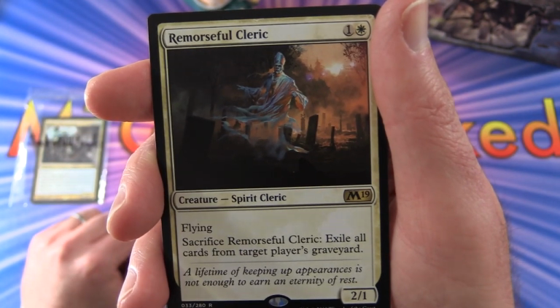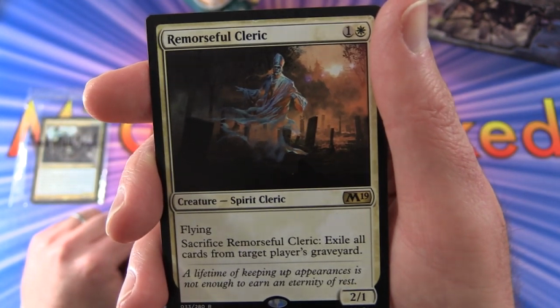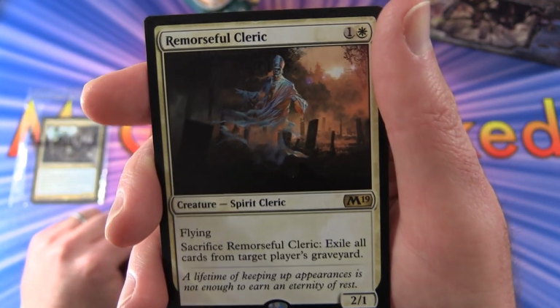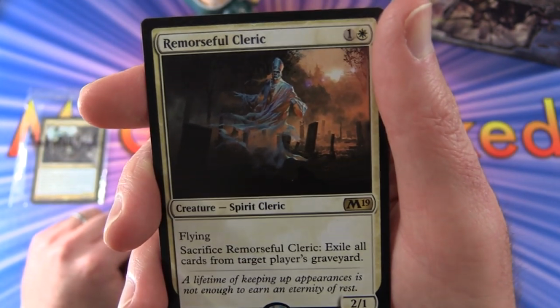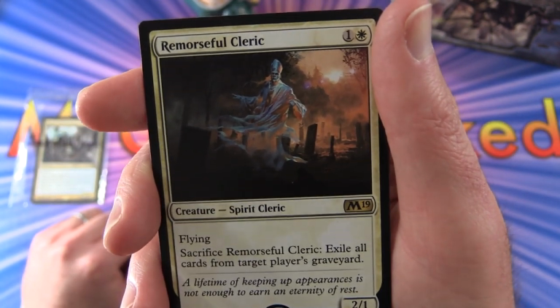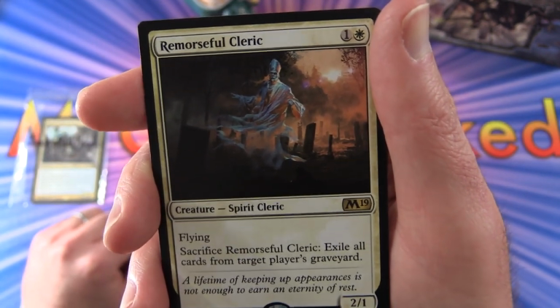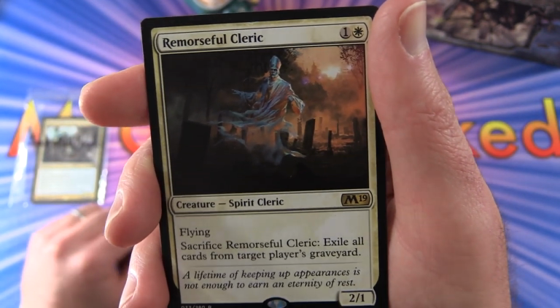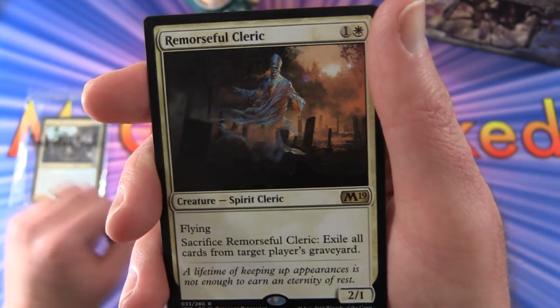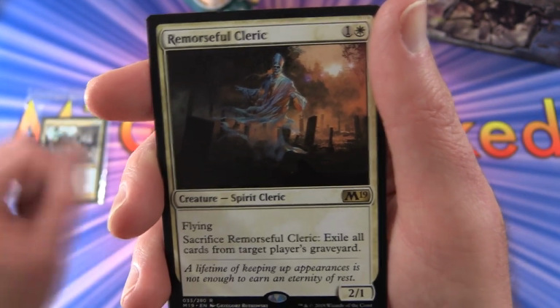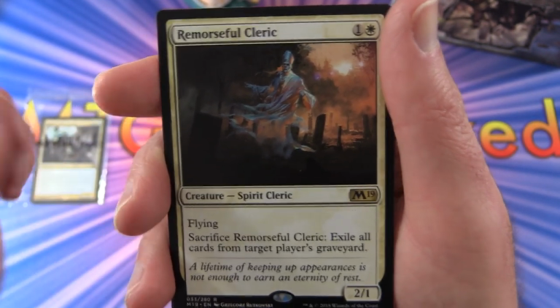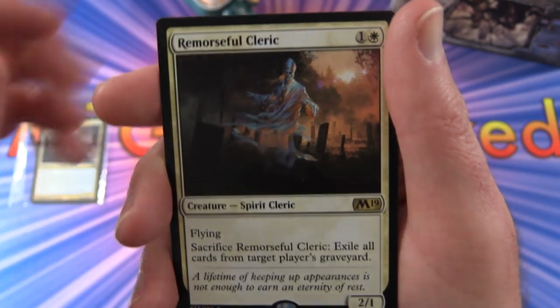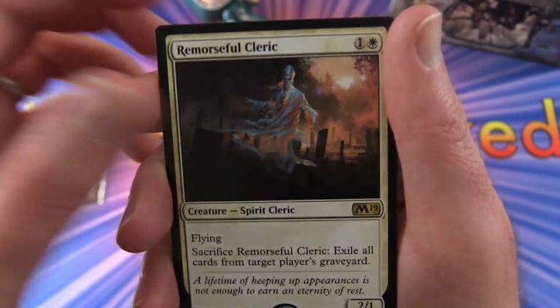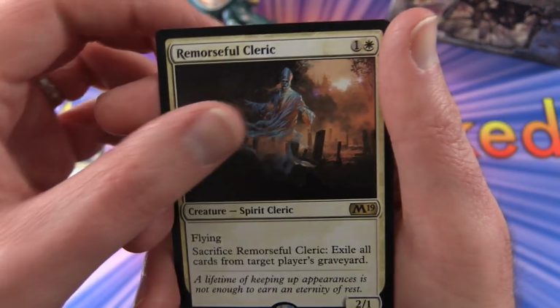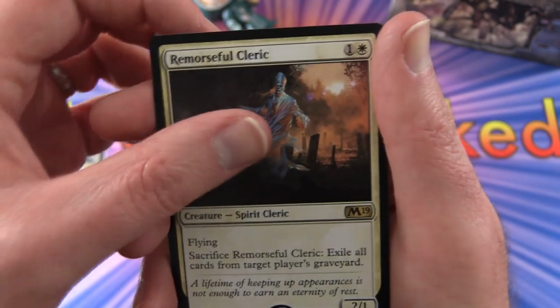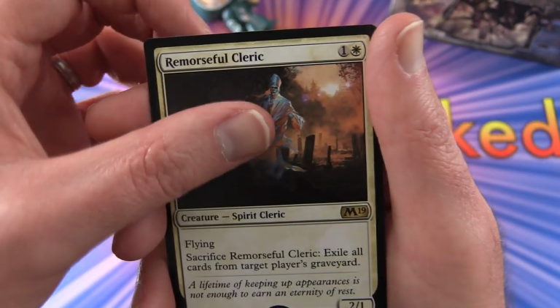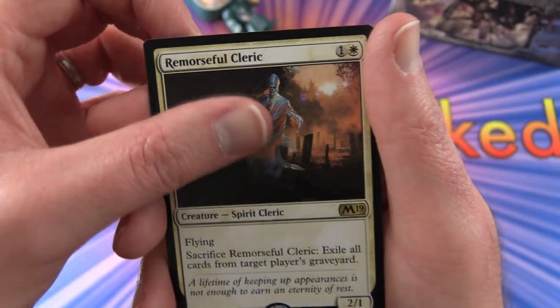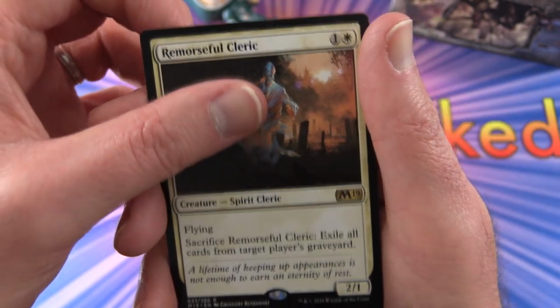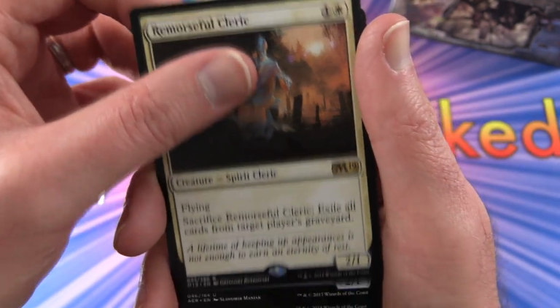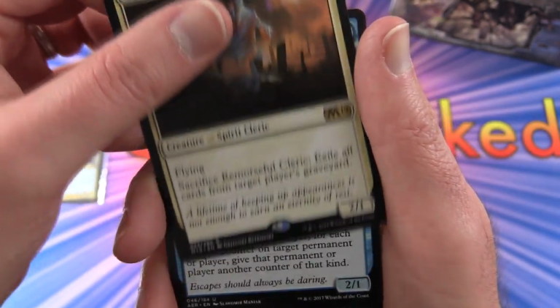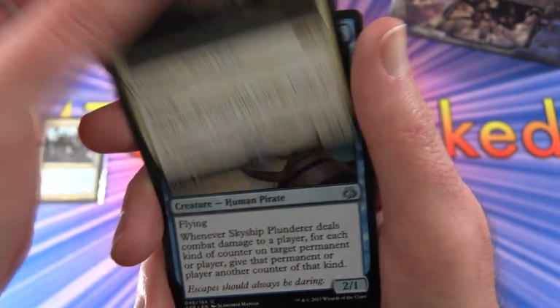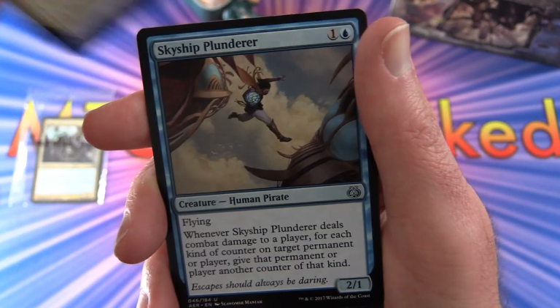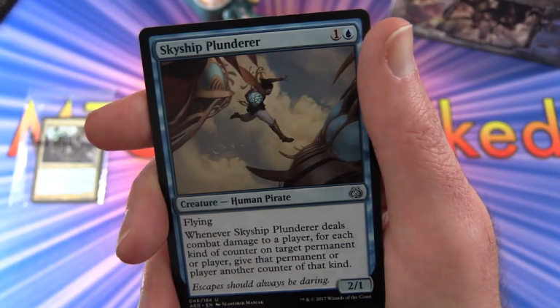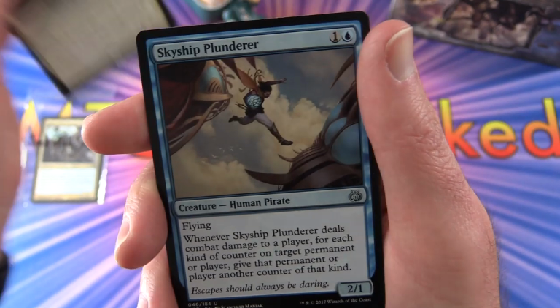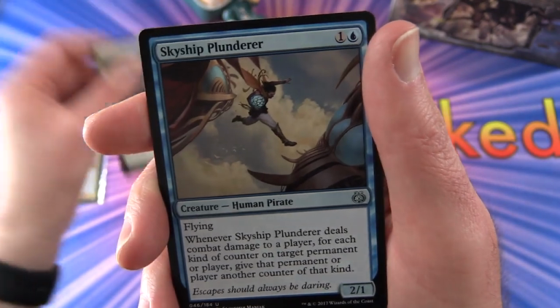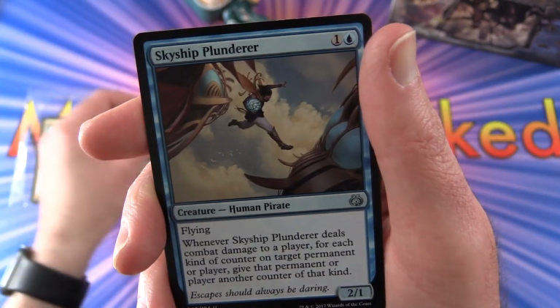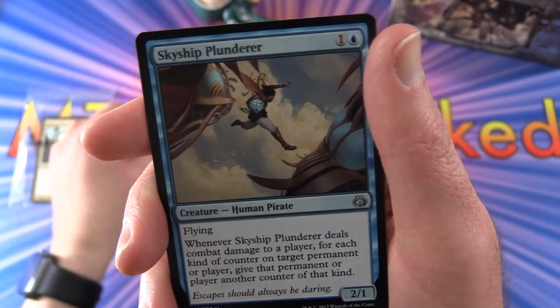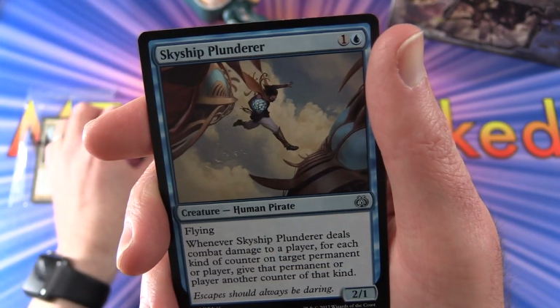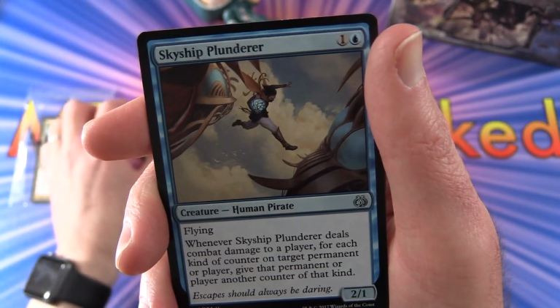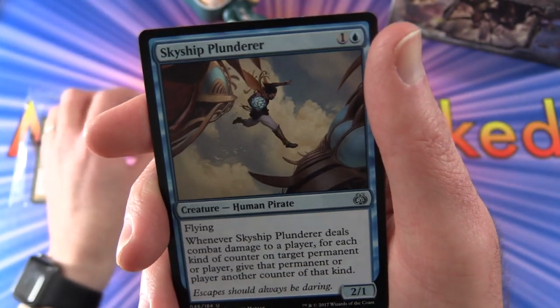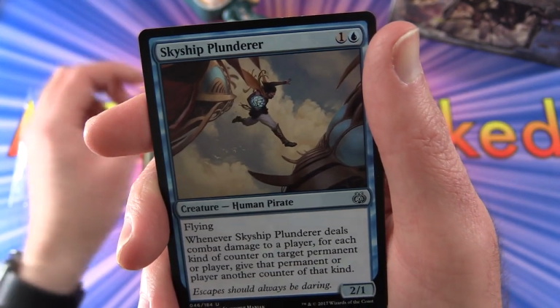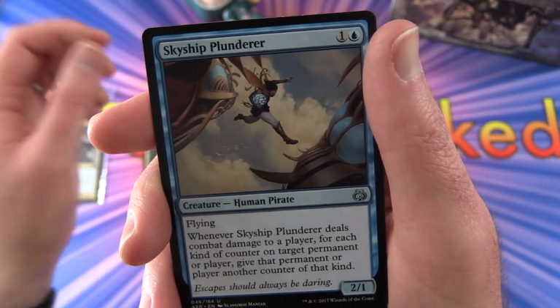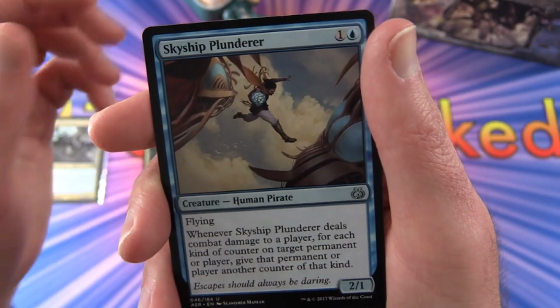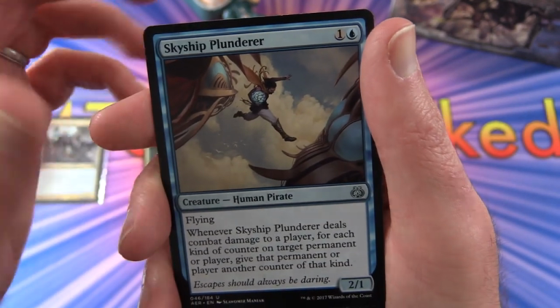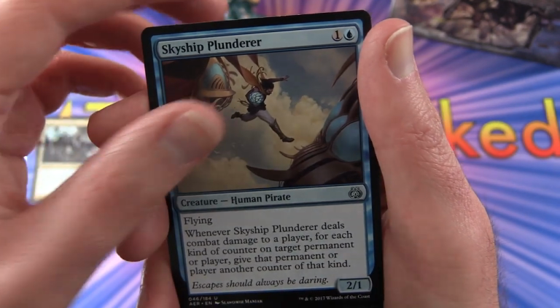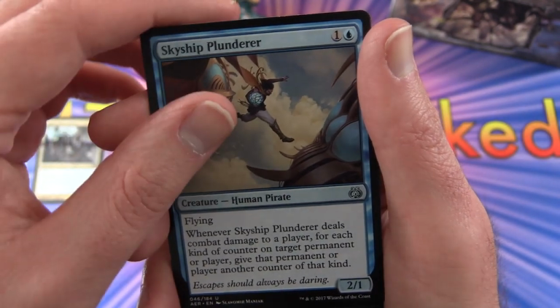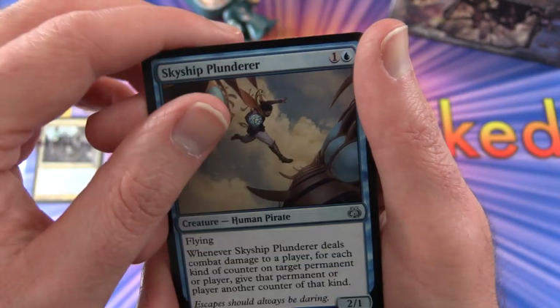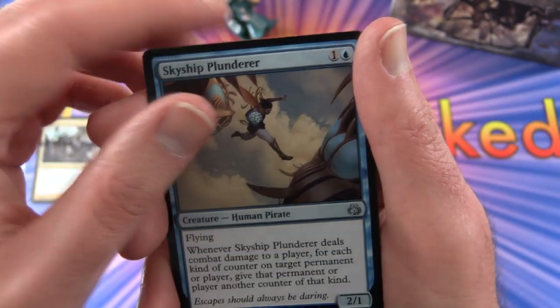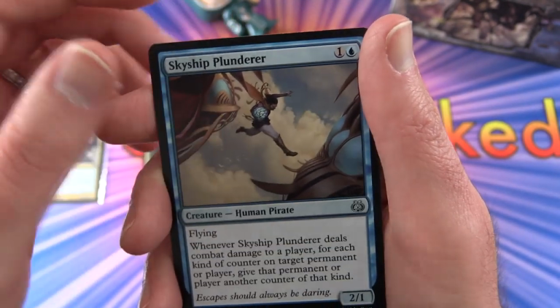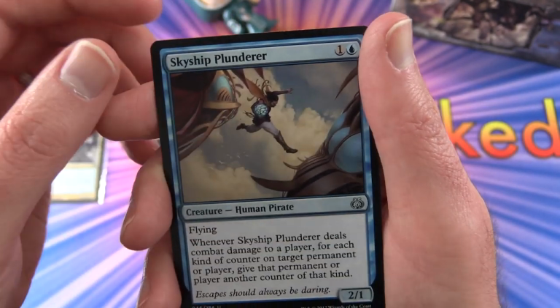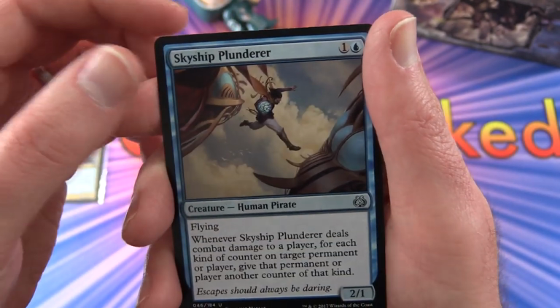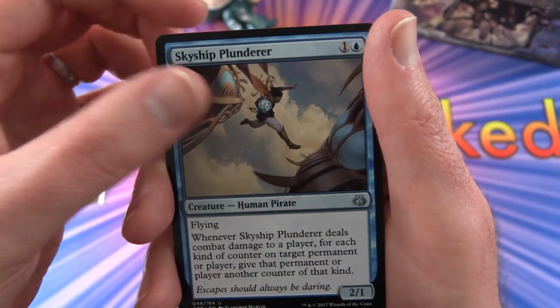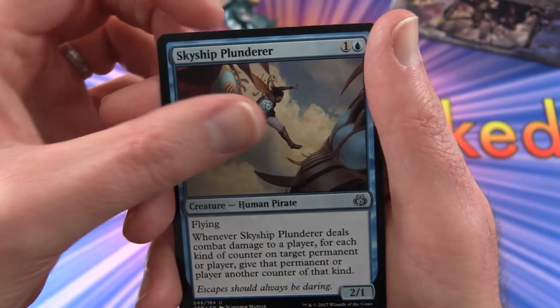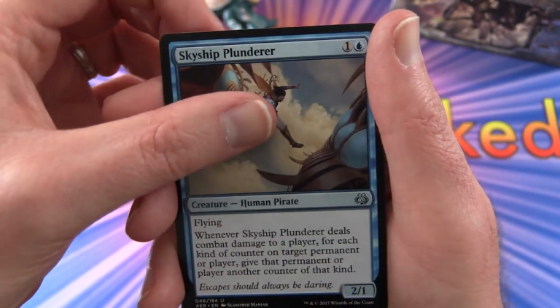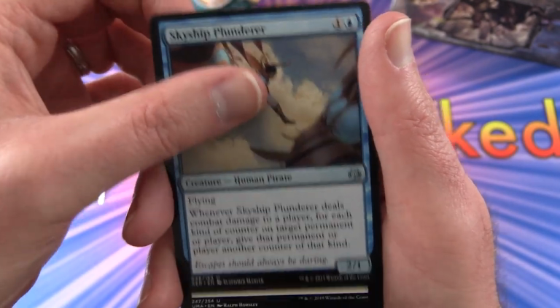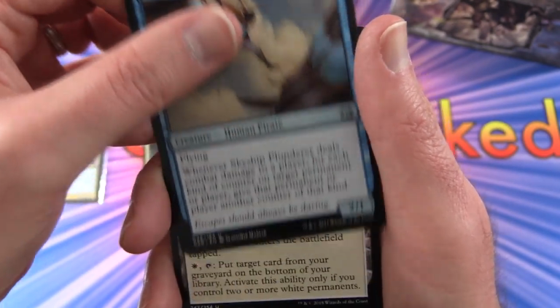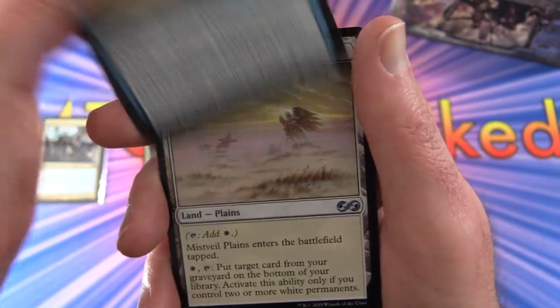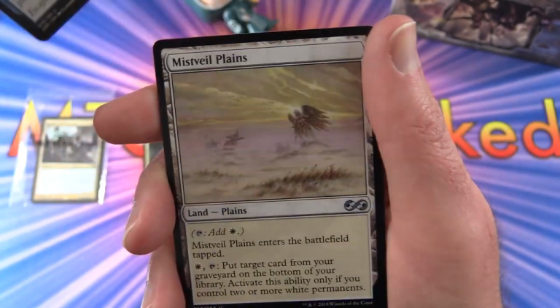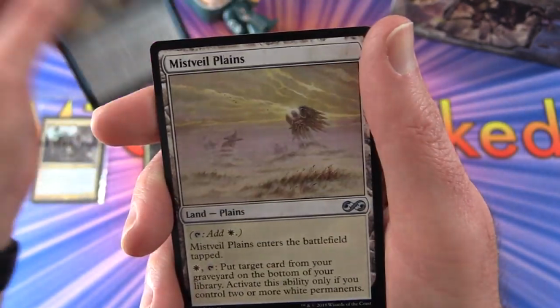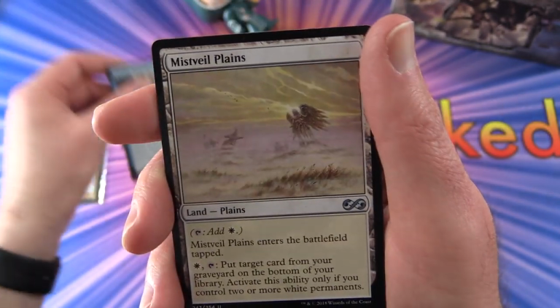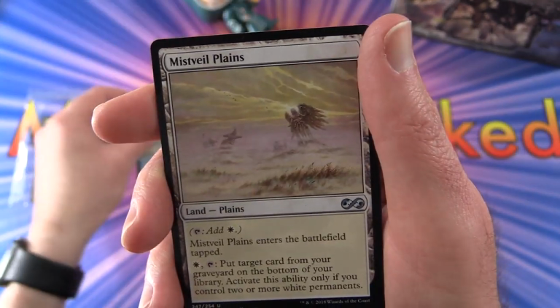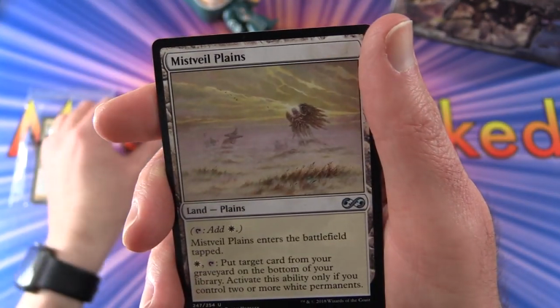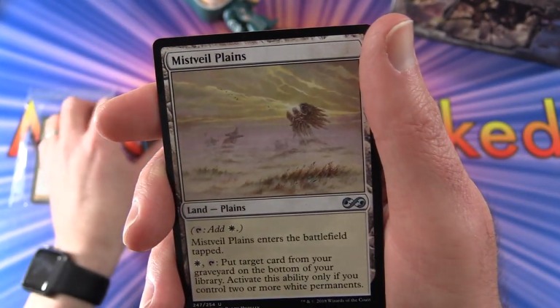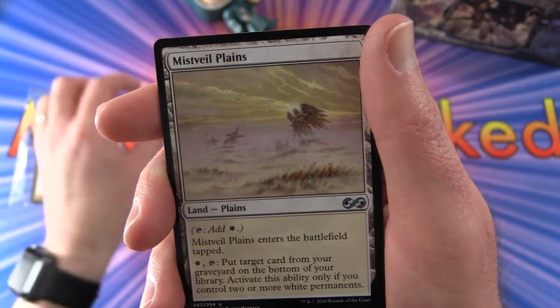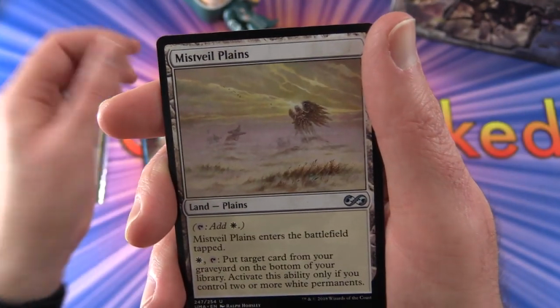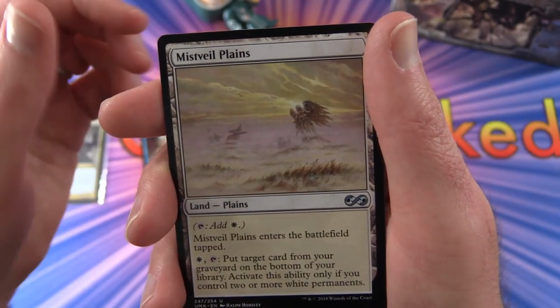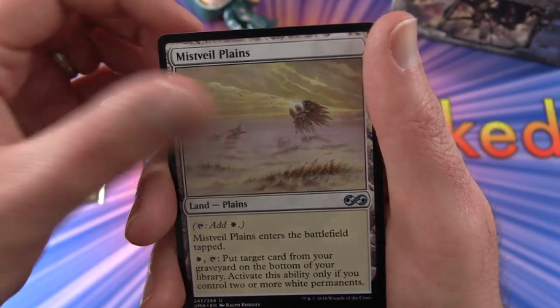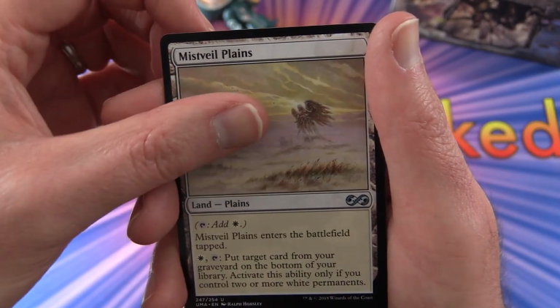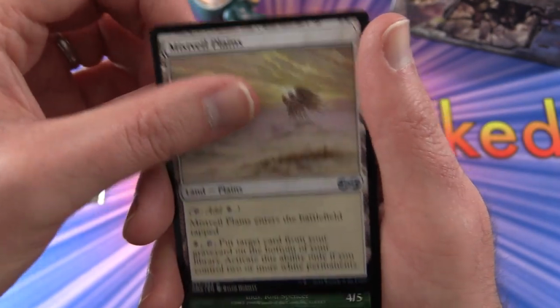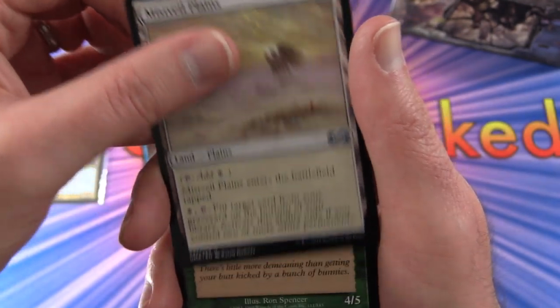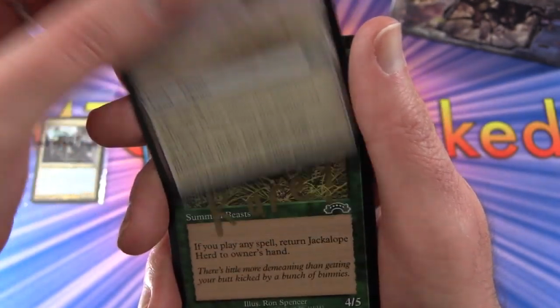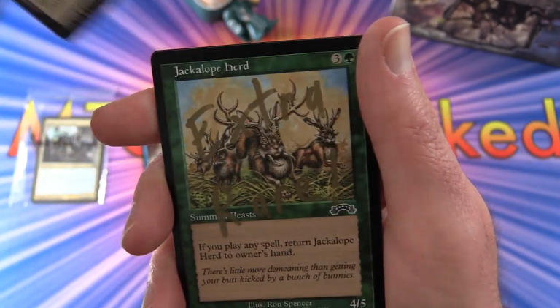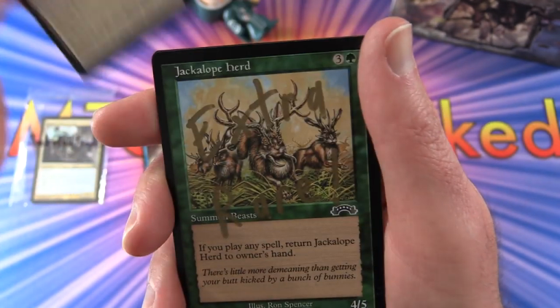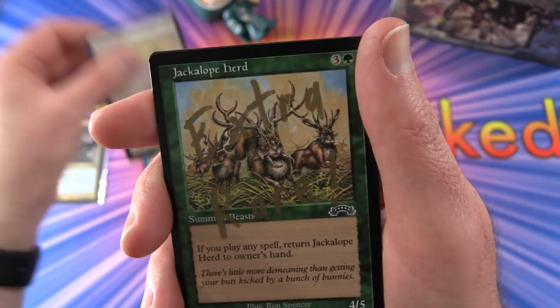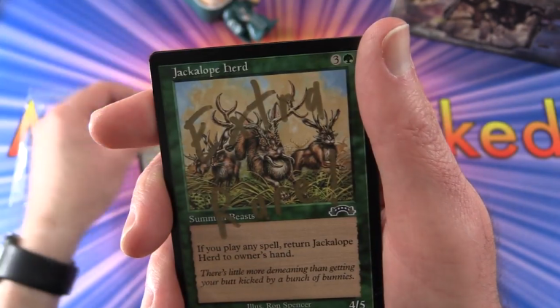Sack him - exile all cards from target player's graveyard. And for uncommons, we have Skyship Plunderer and Mistvale Plains.